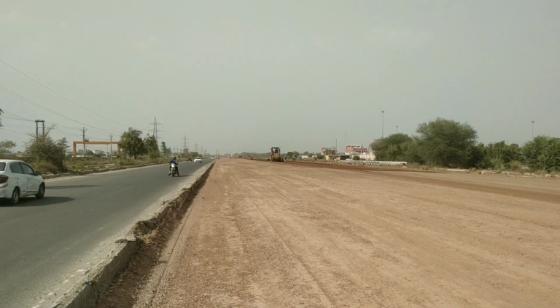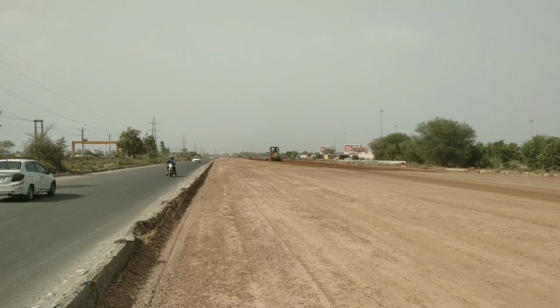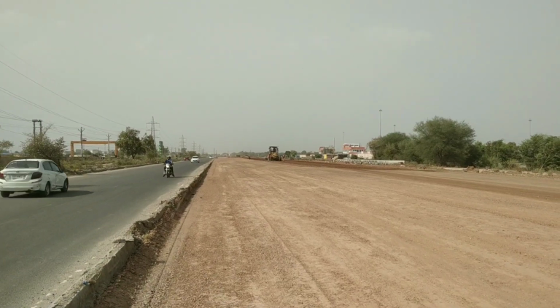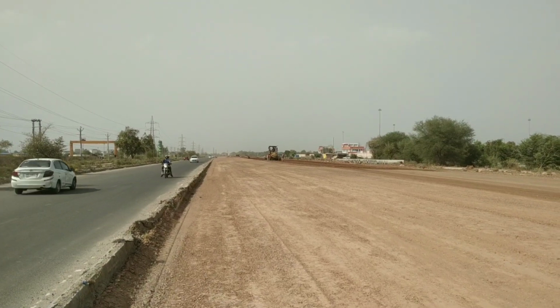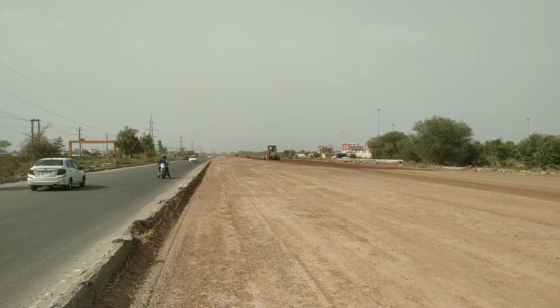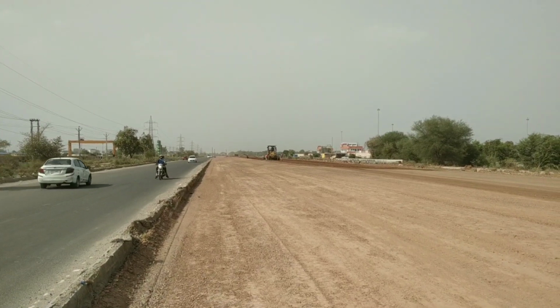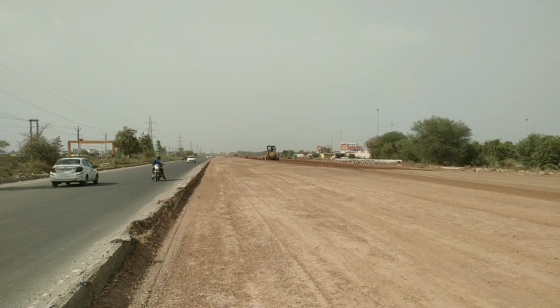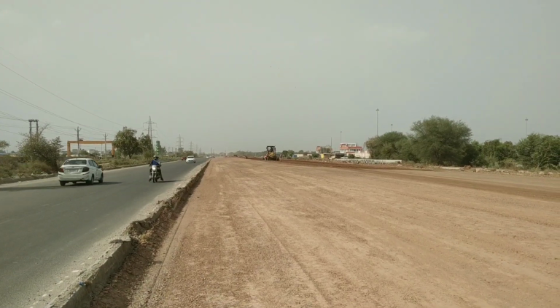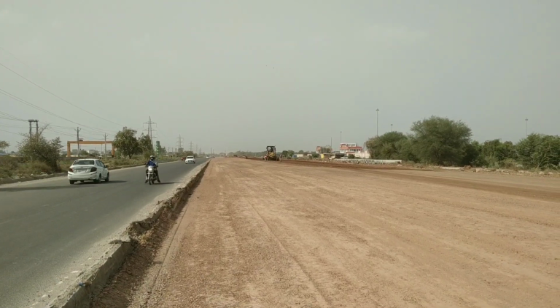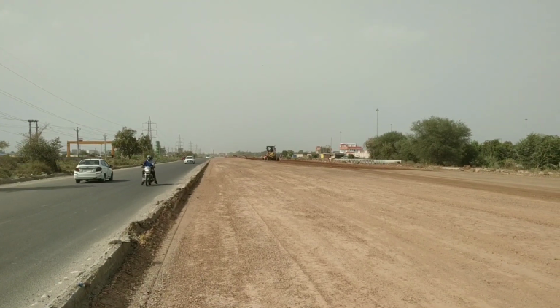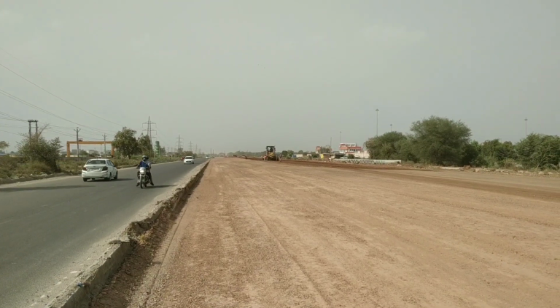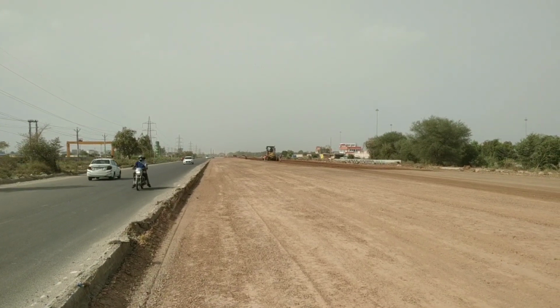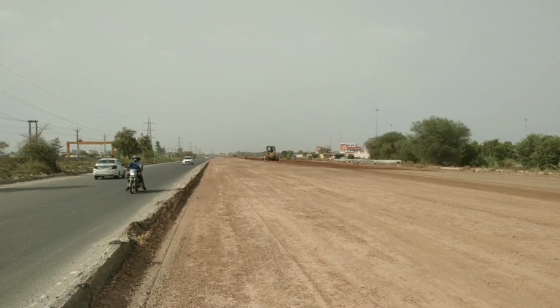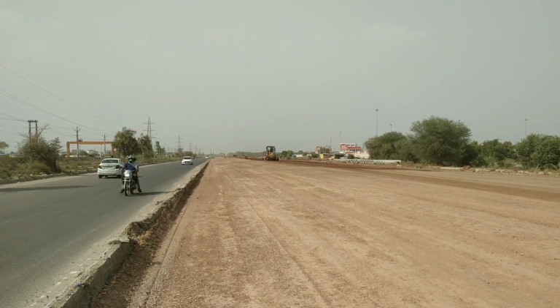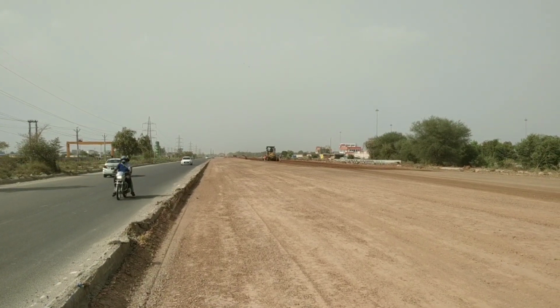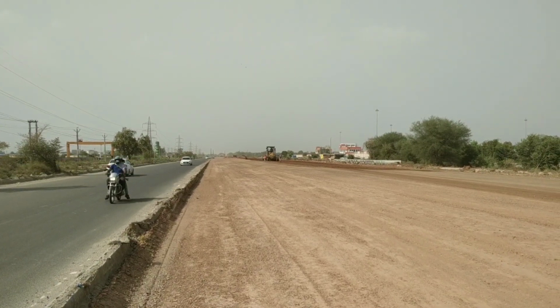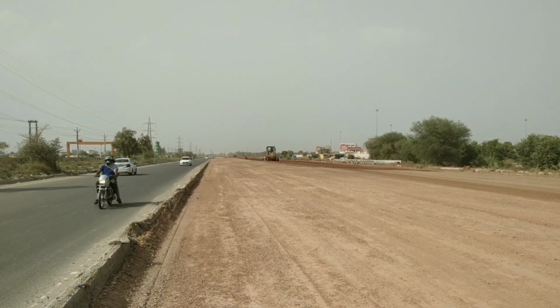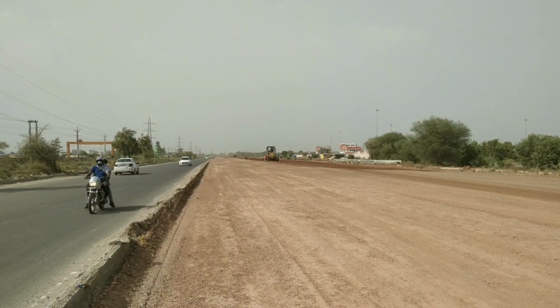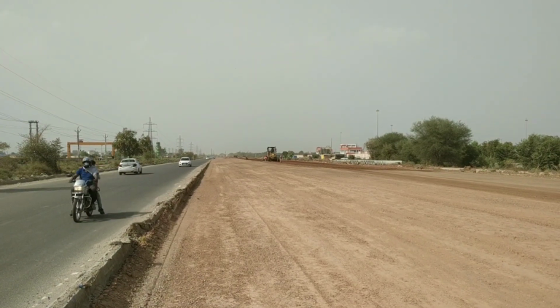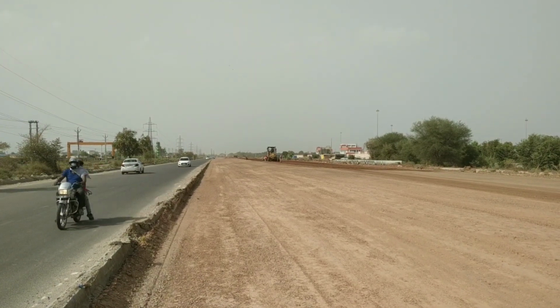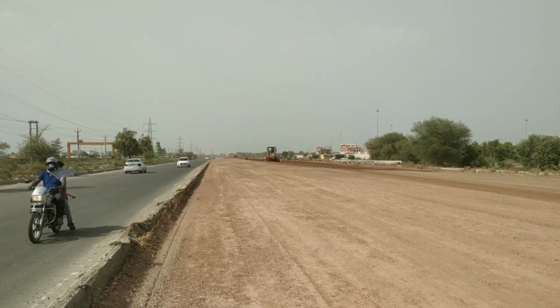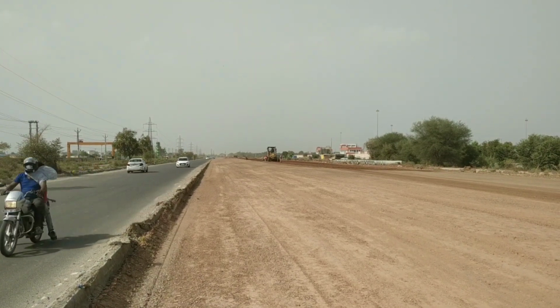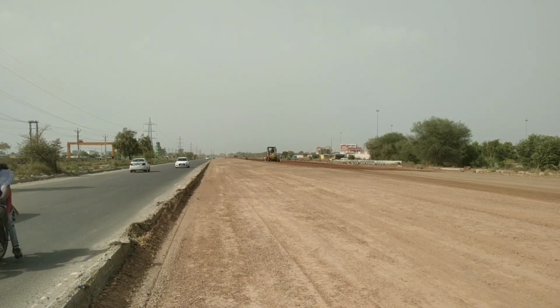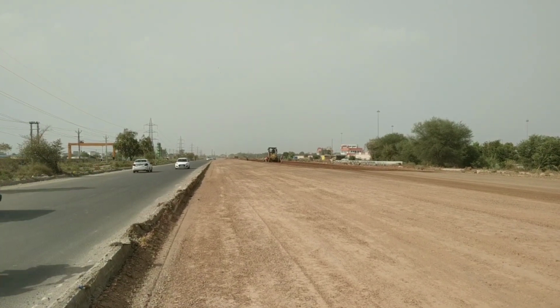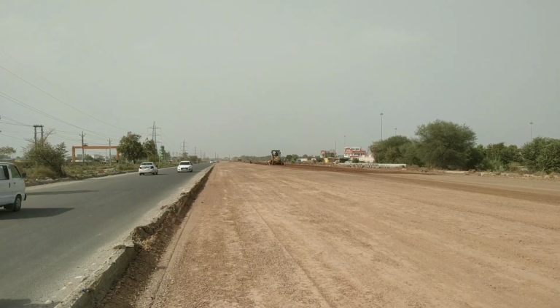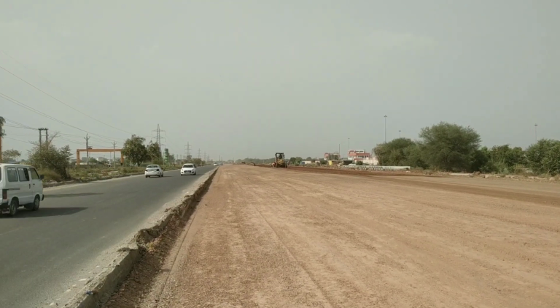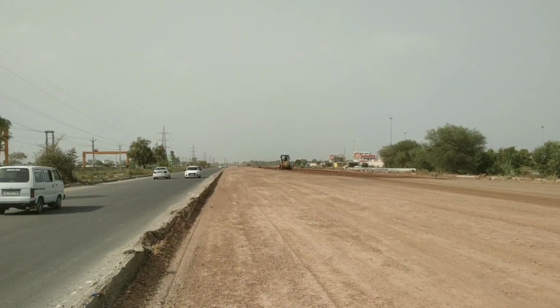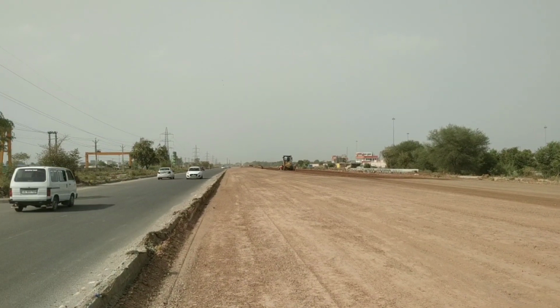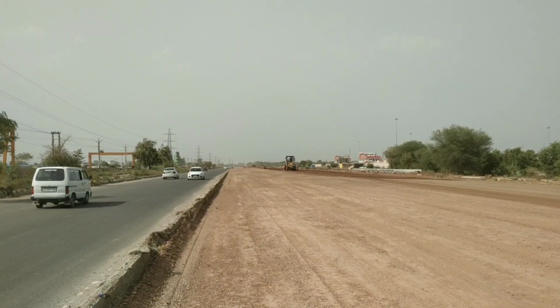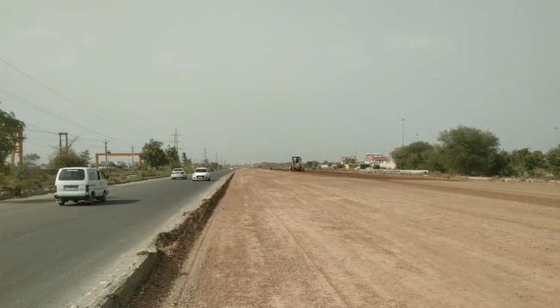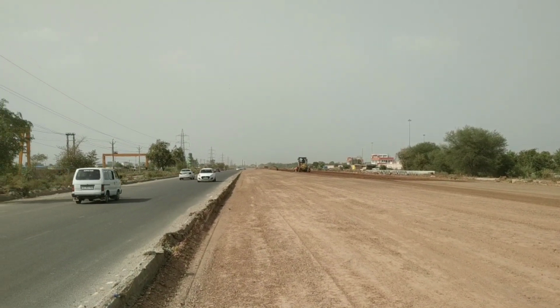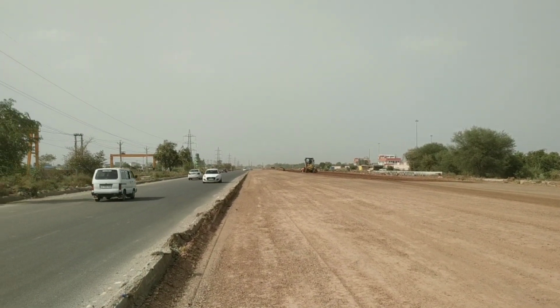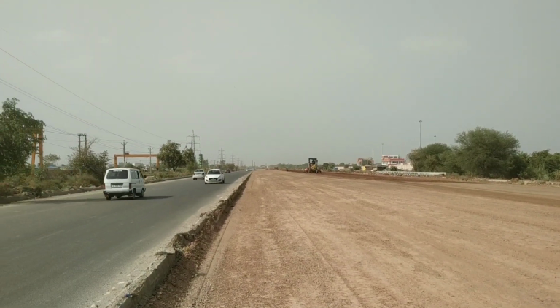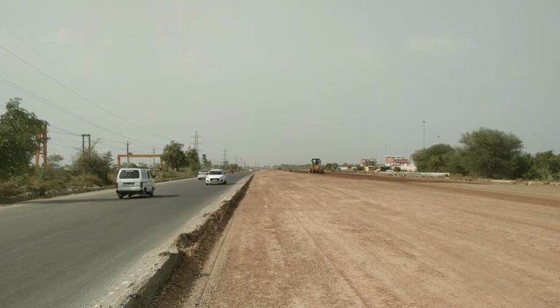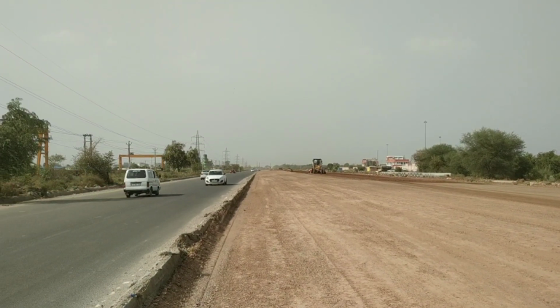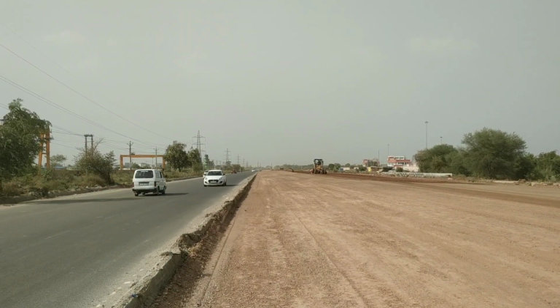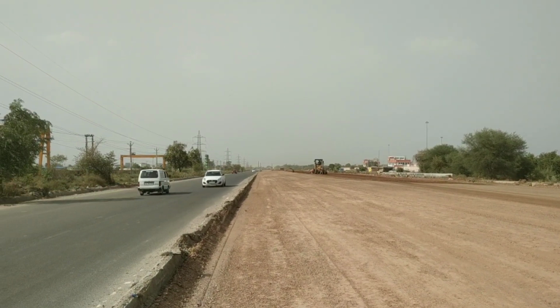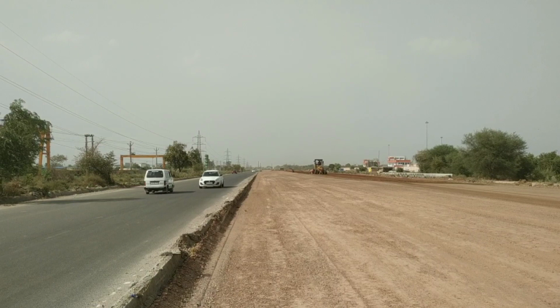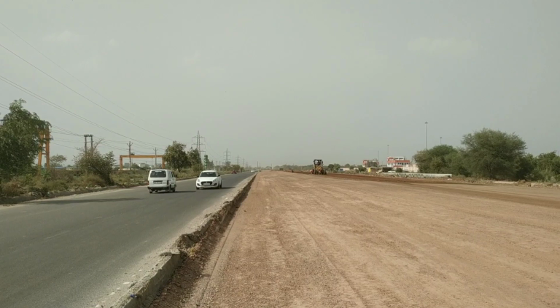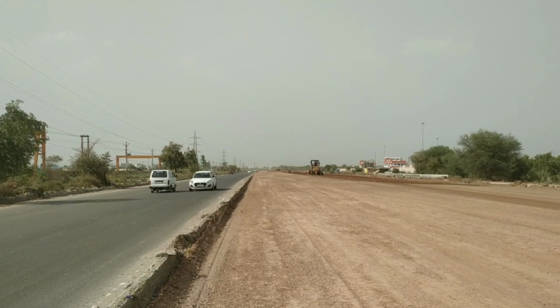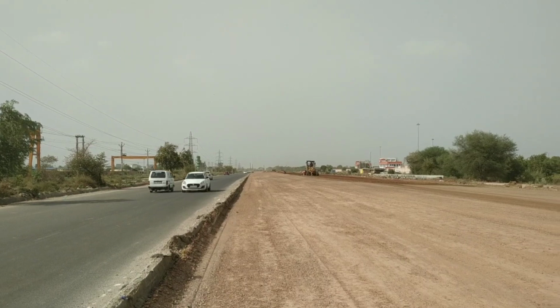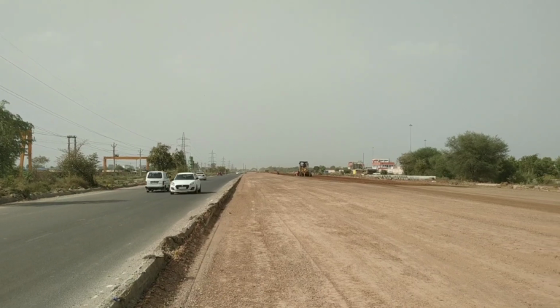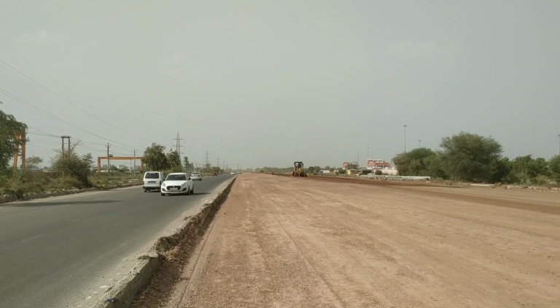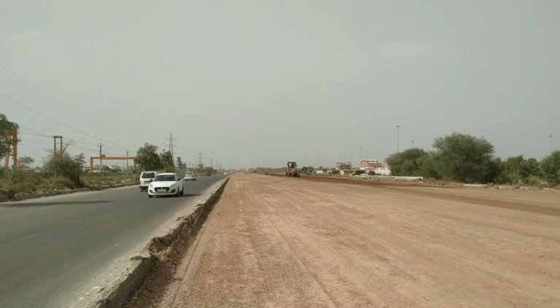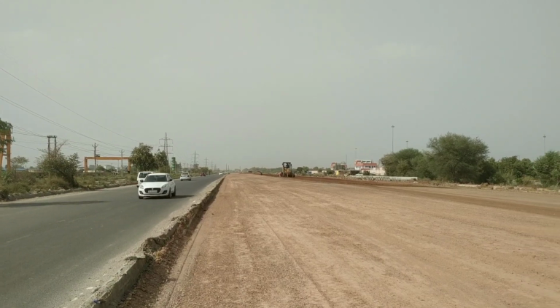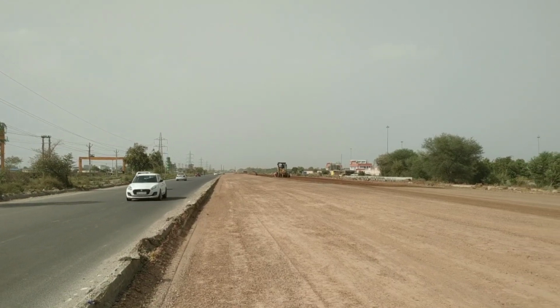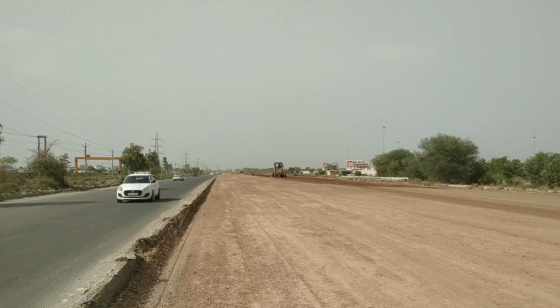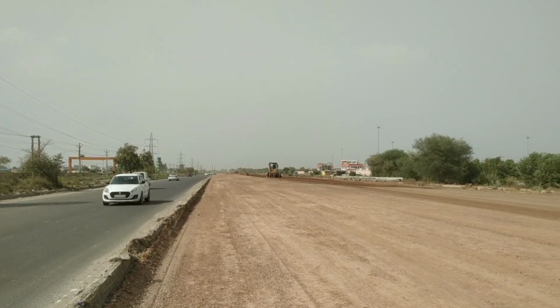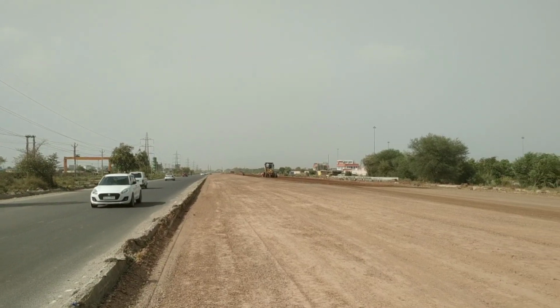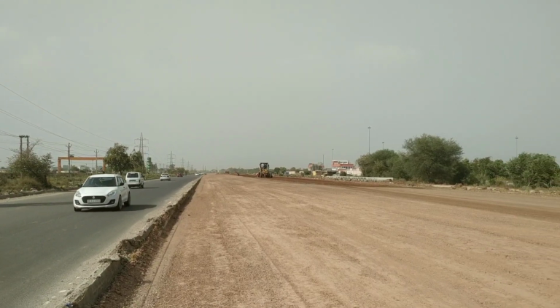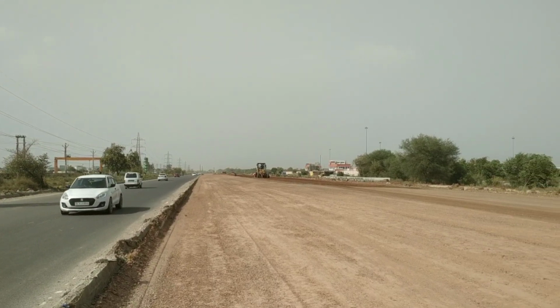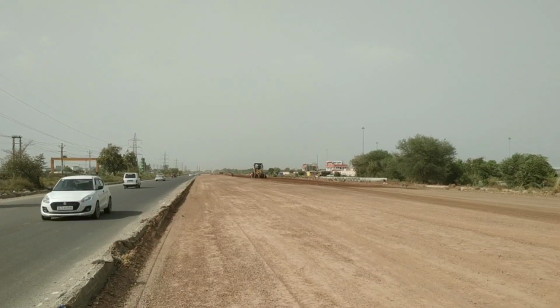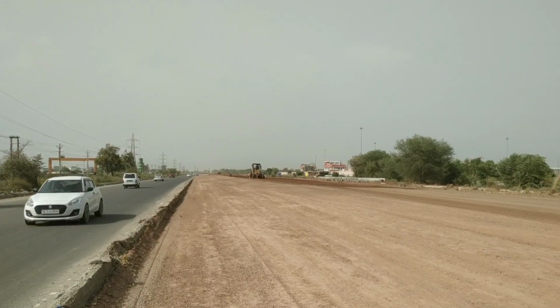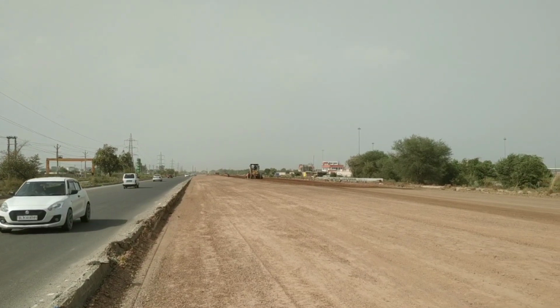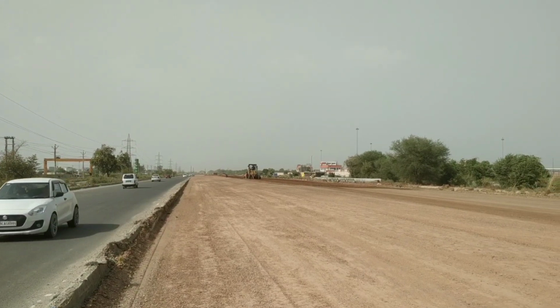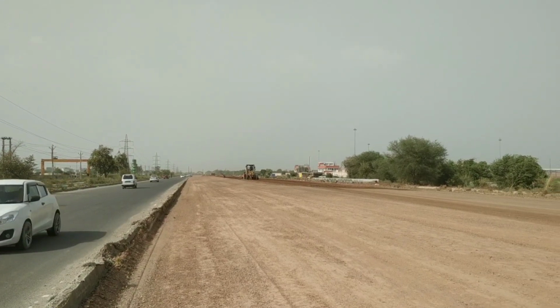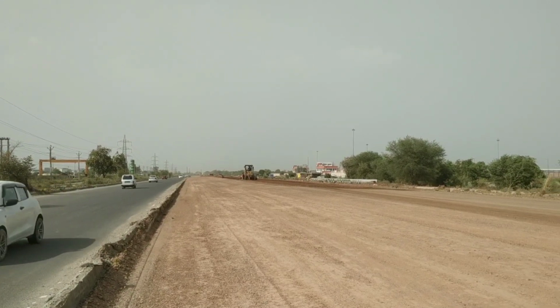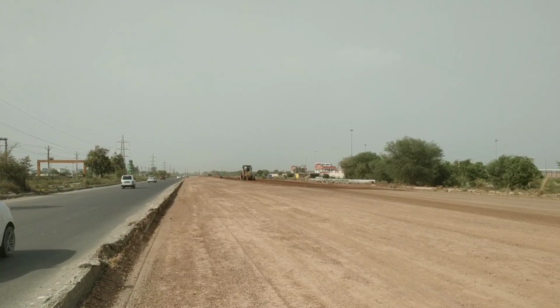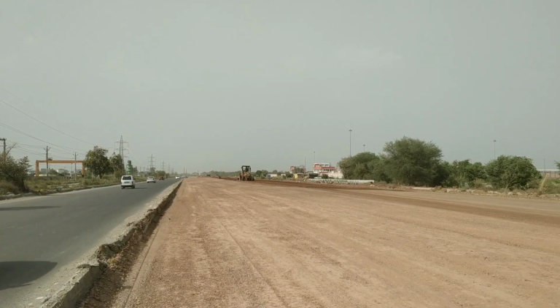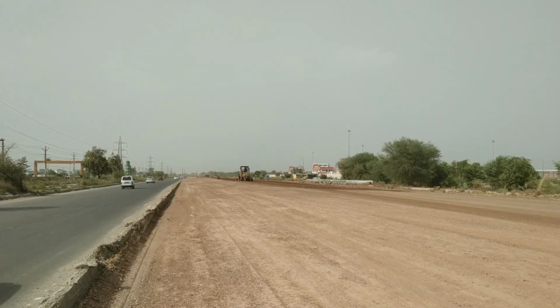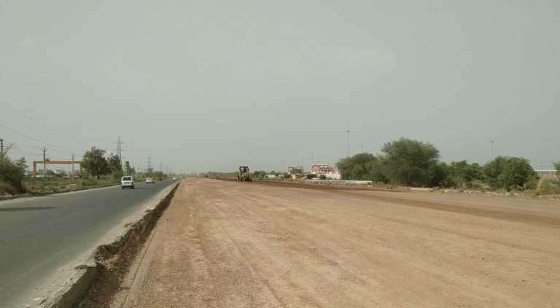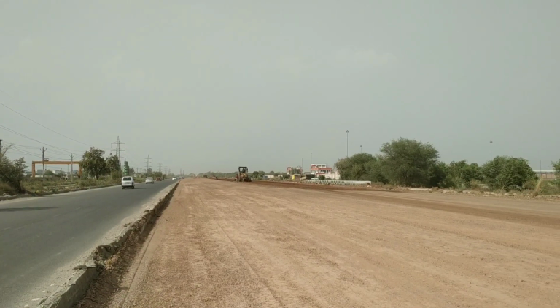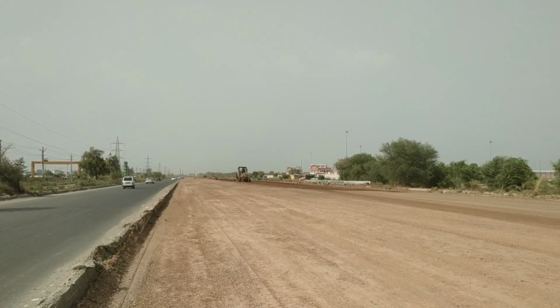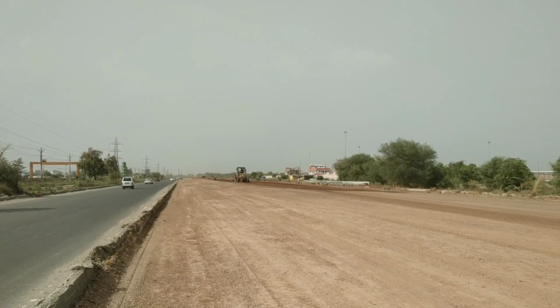Hello friends, look at the speed of work. This is Sector 37. The DTC depot is left with electric bus.